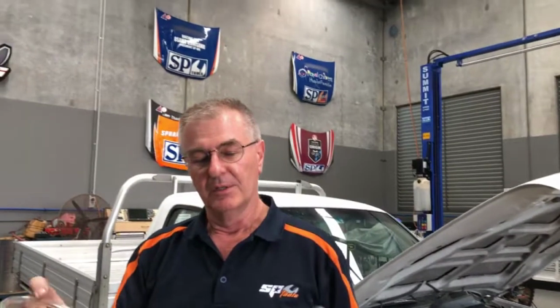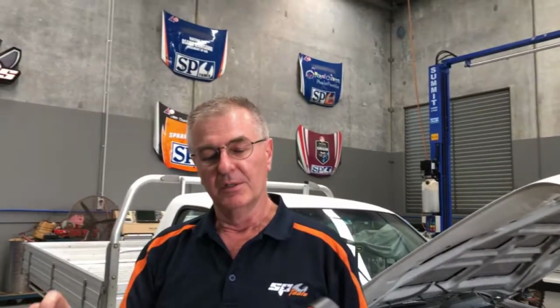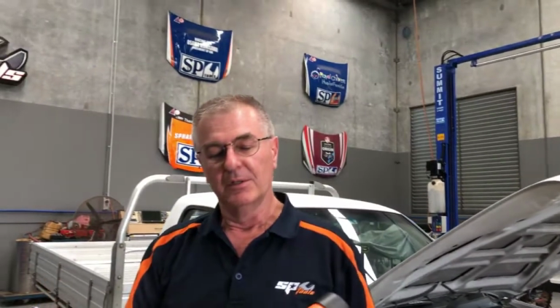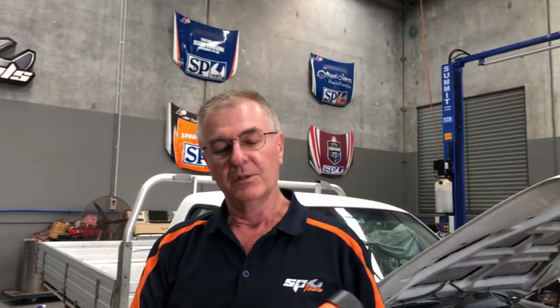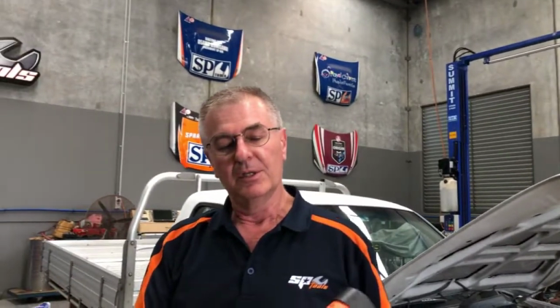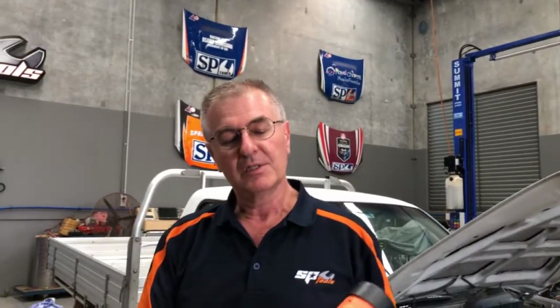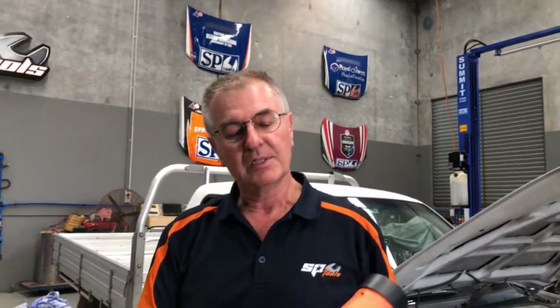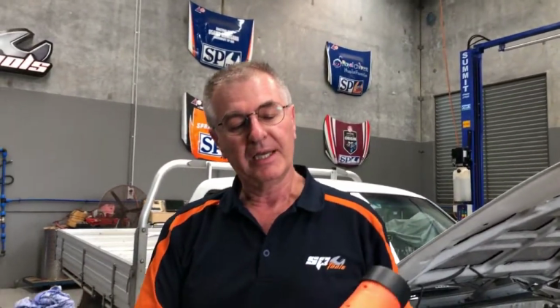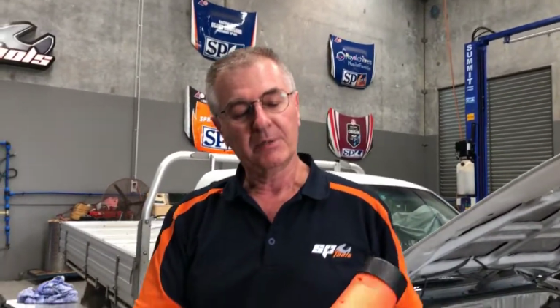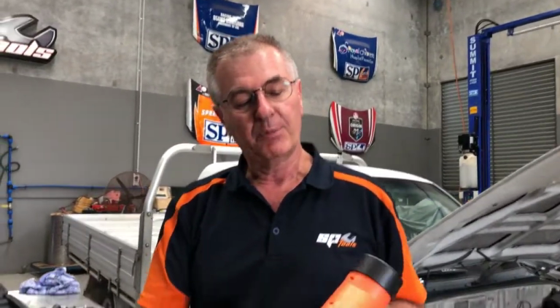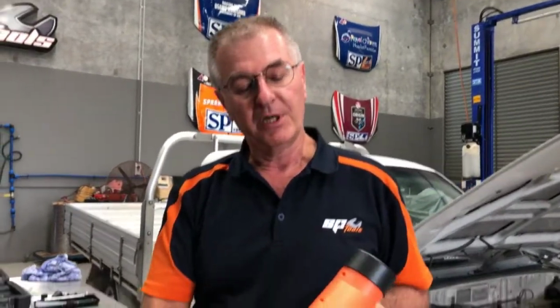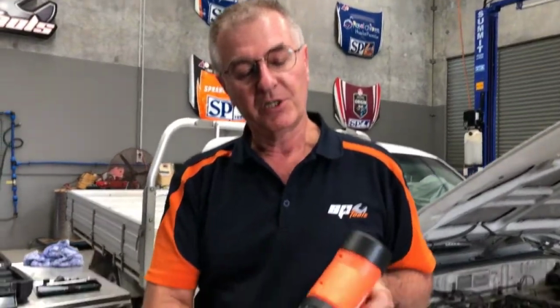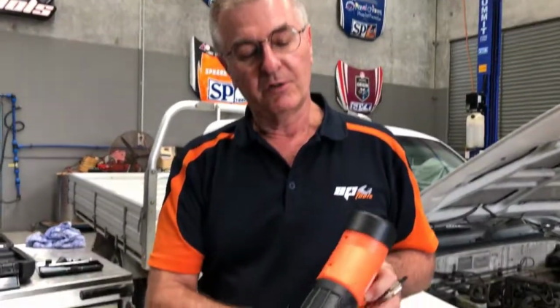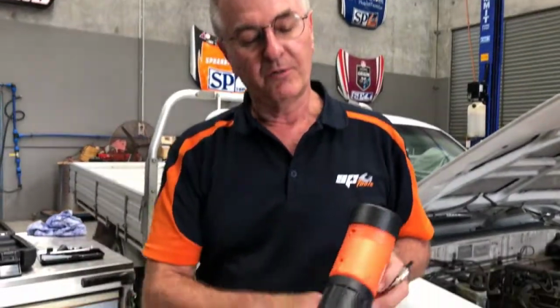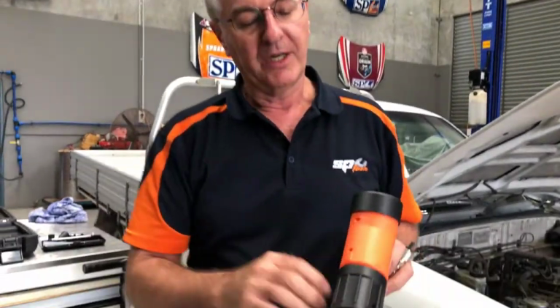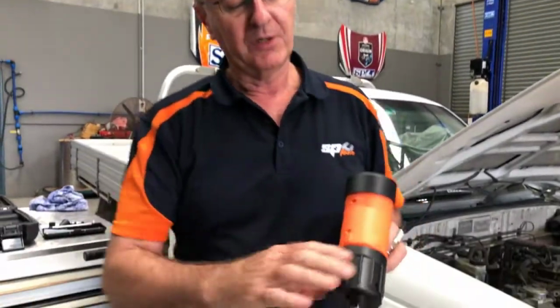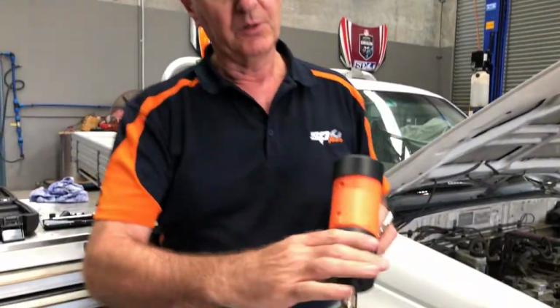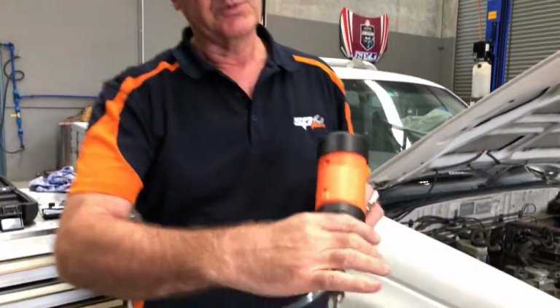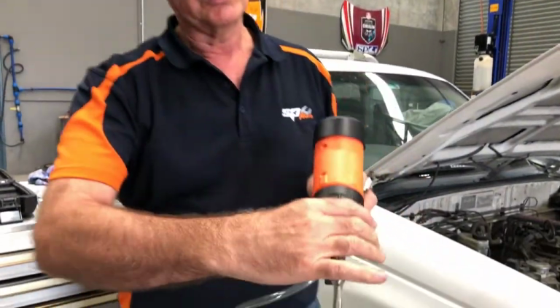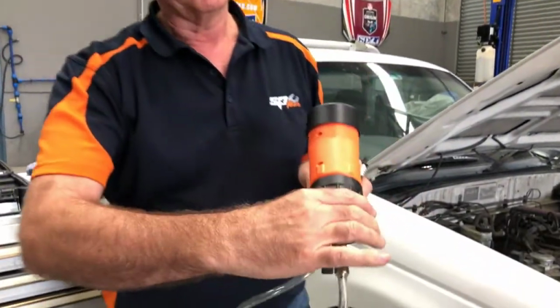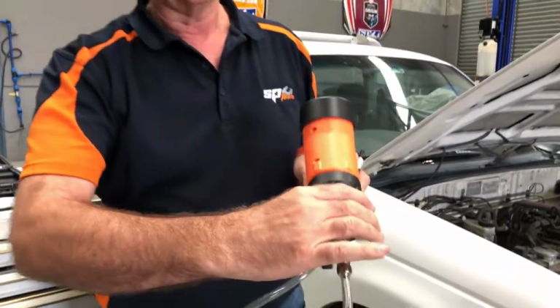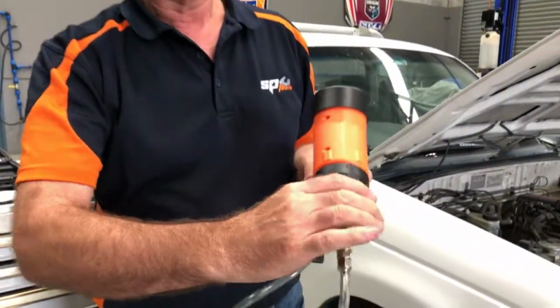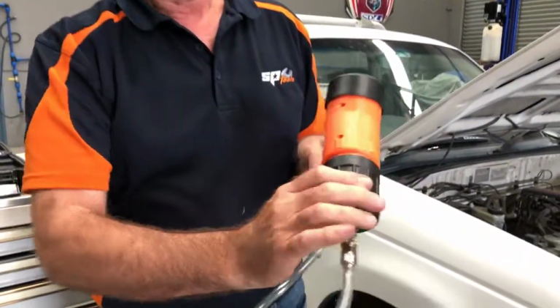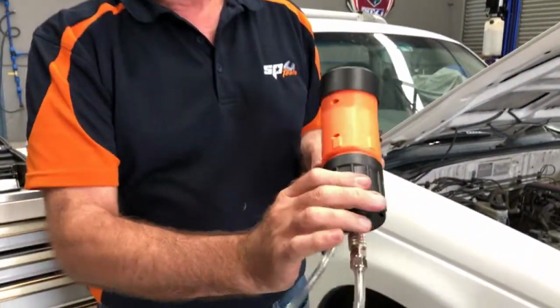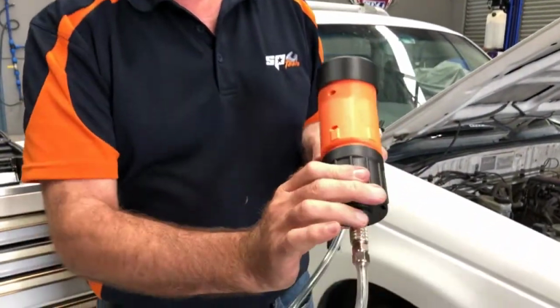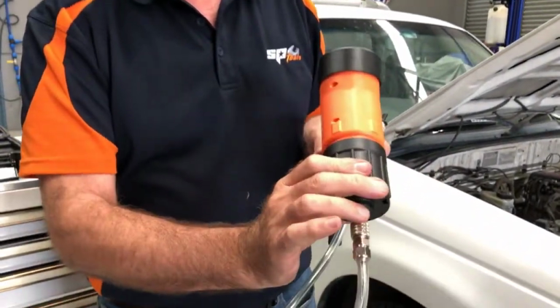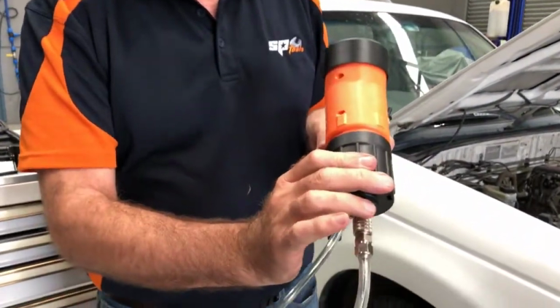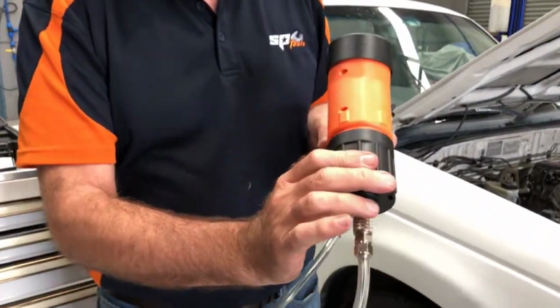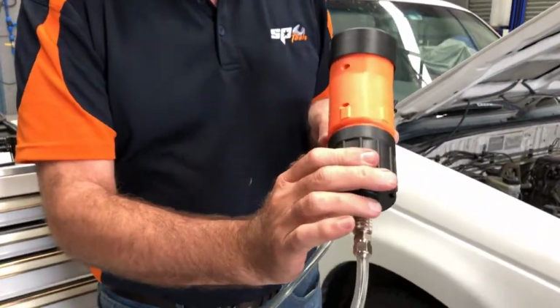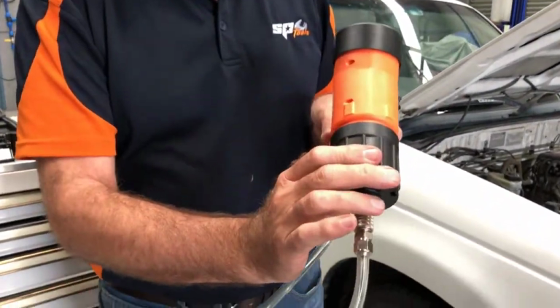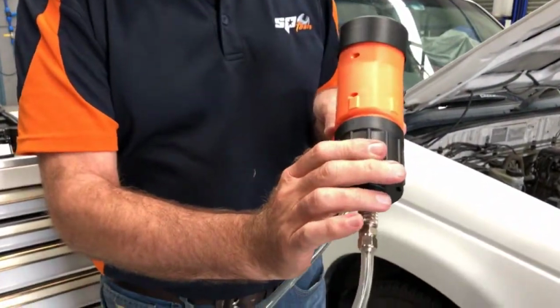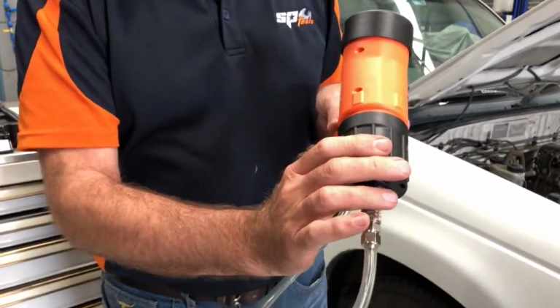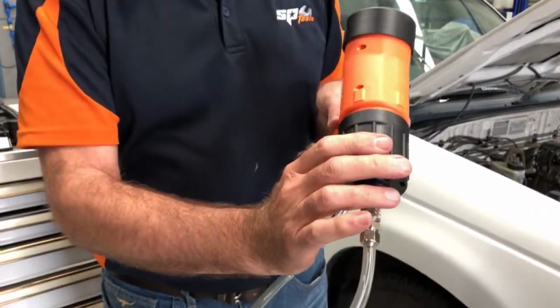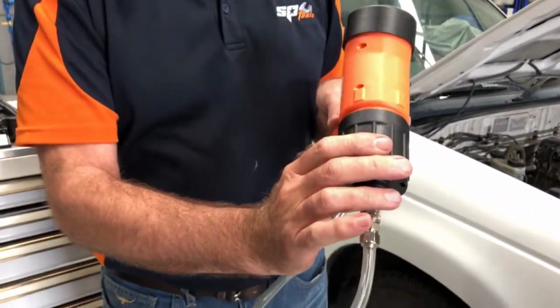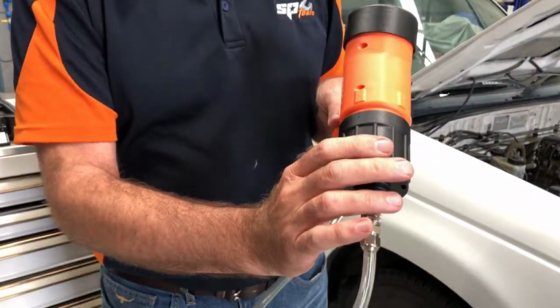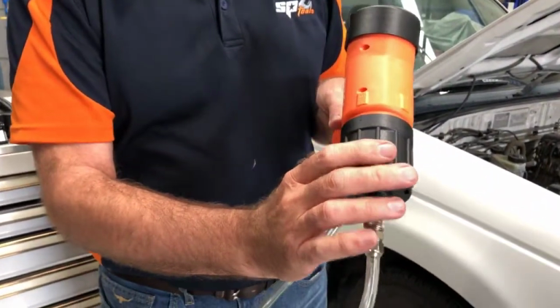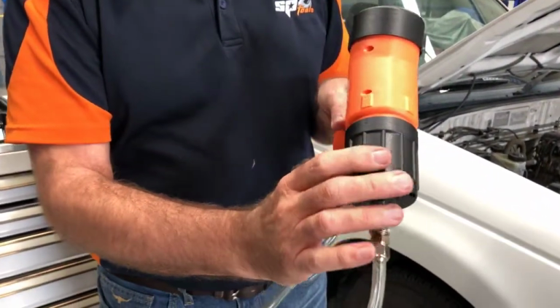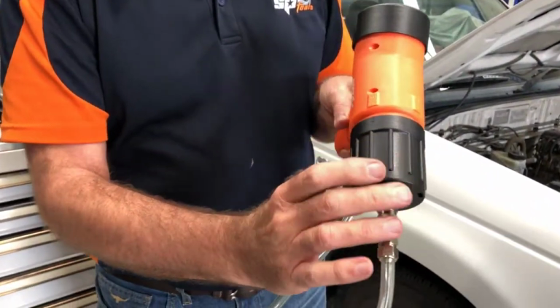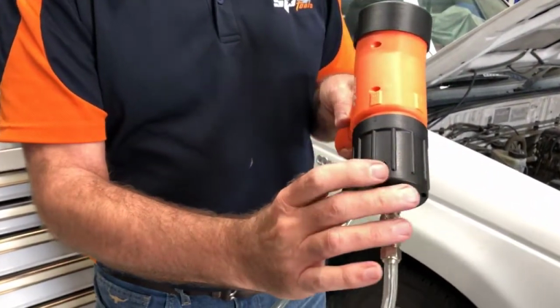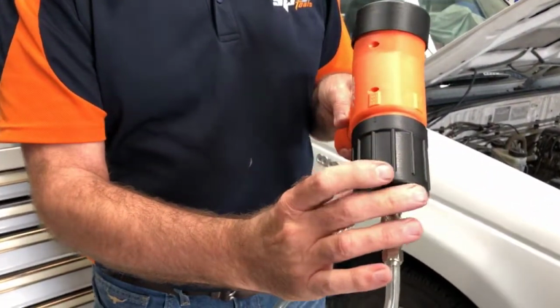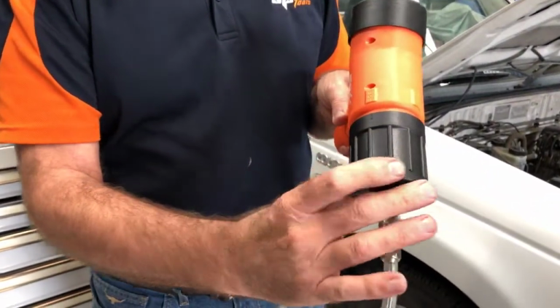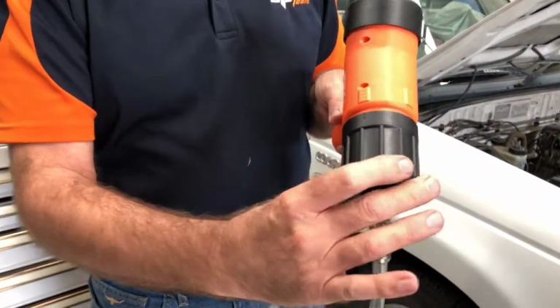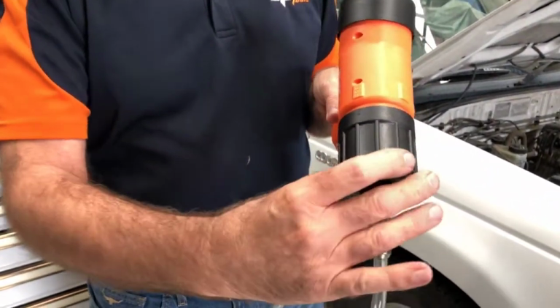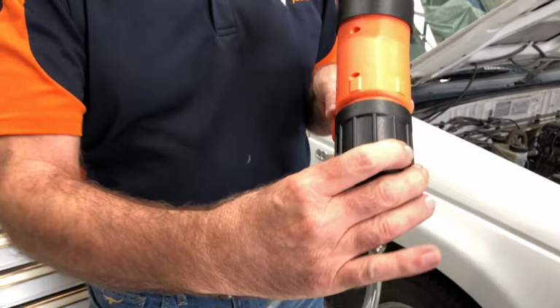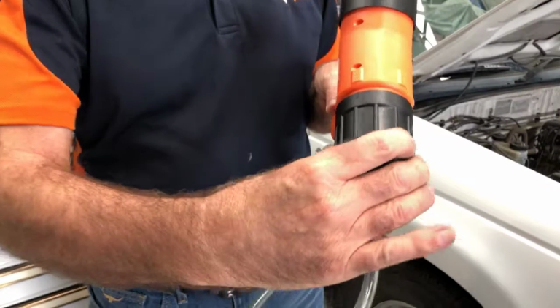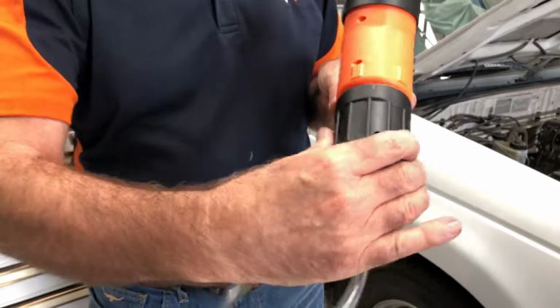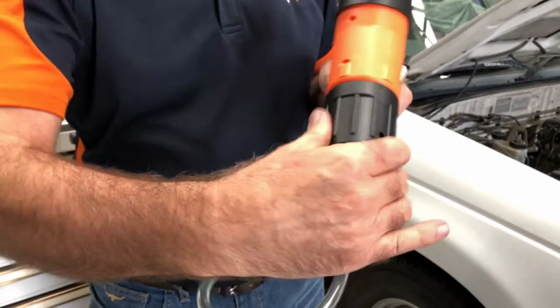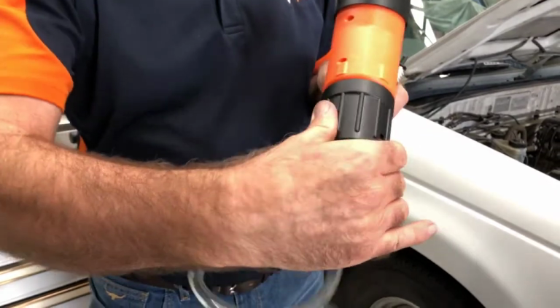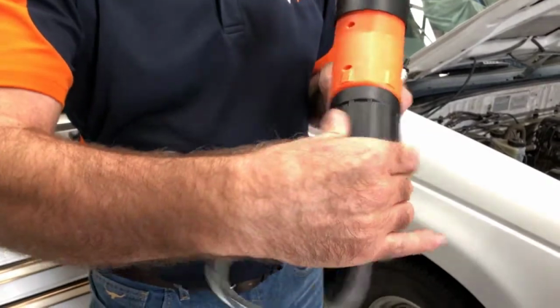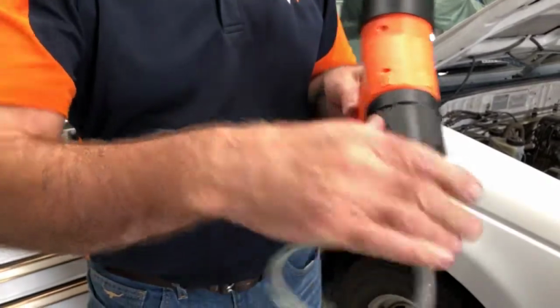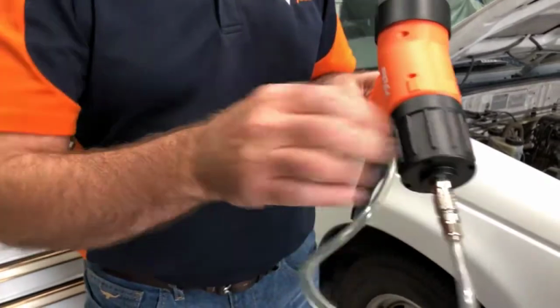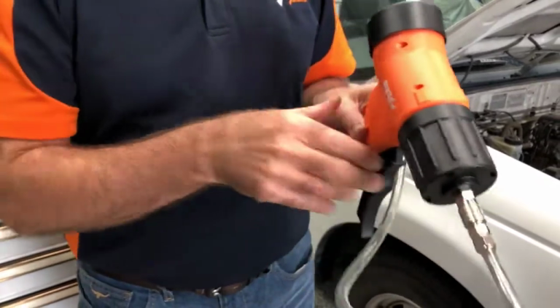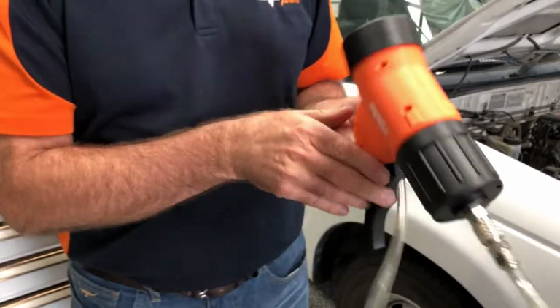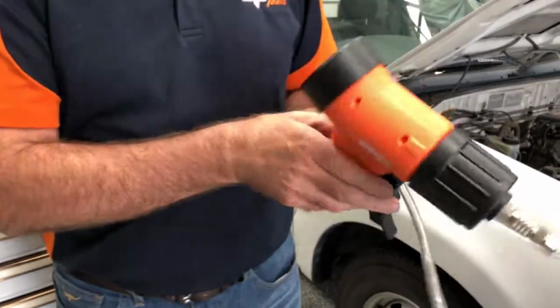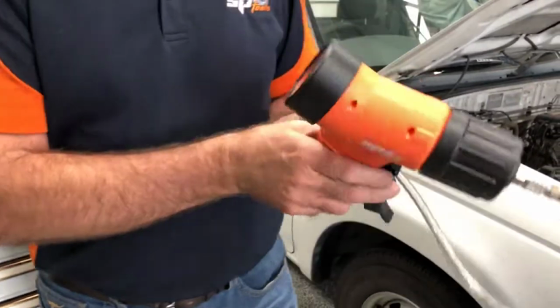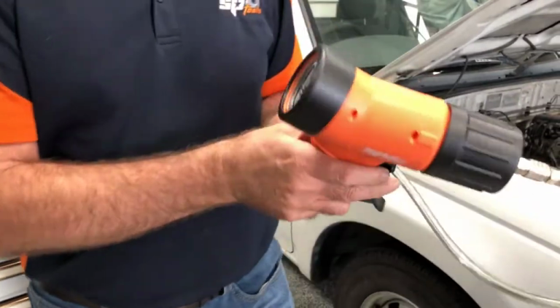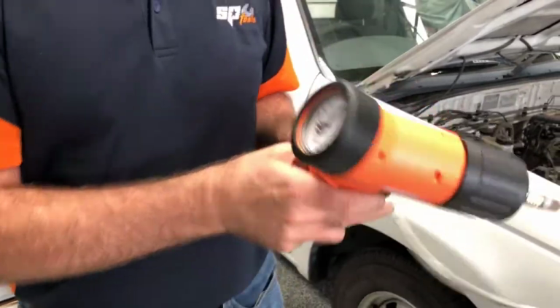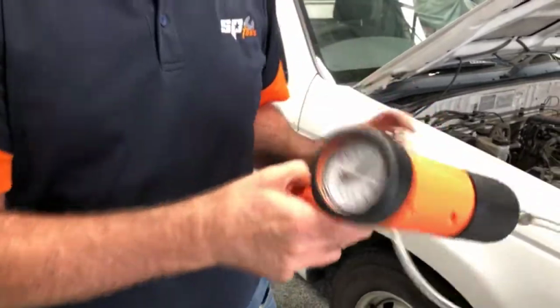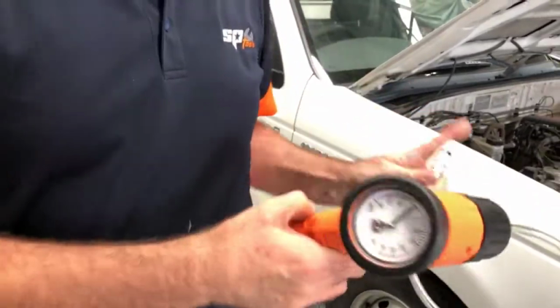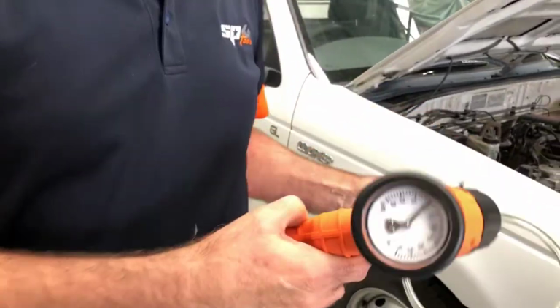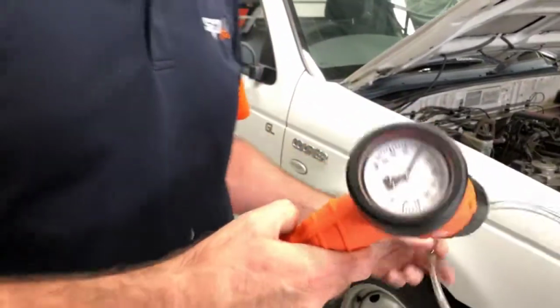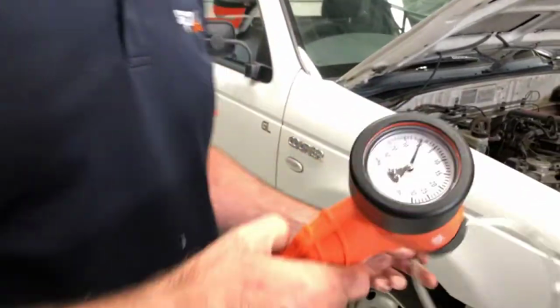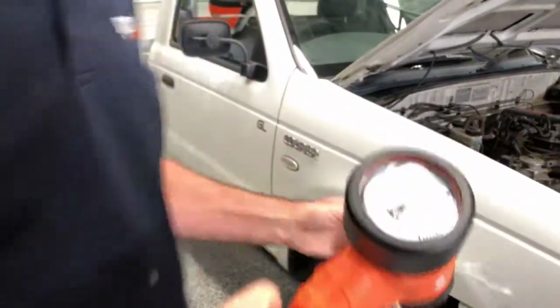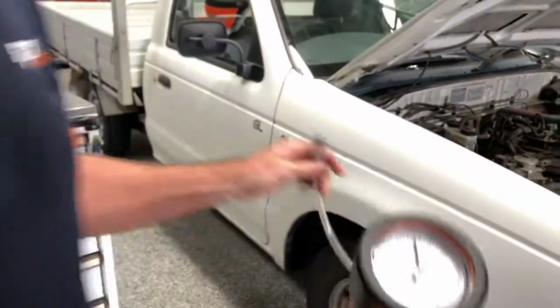You can select pressure and vacuum just by turning this front knob here — that's pressure, that's vacuum. I'll show you what that does.